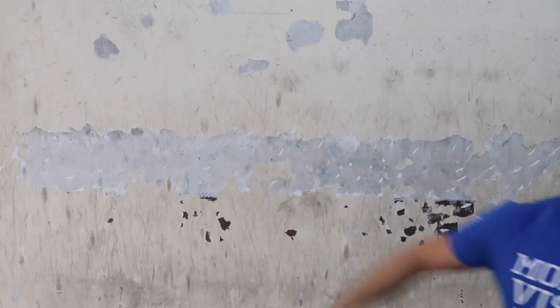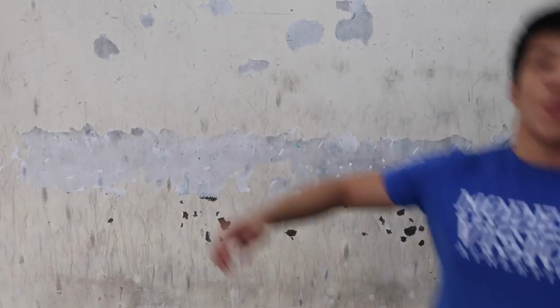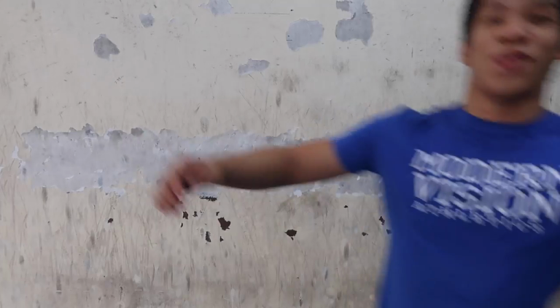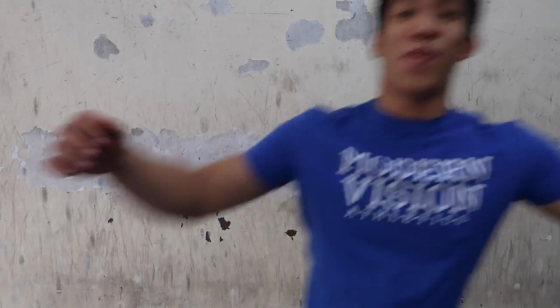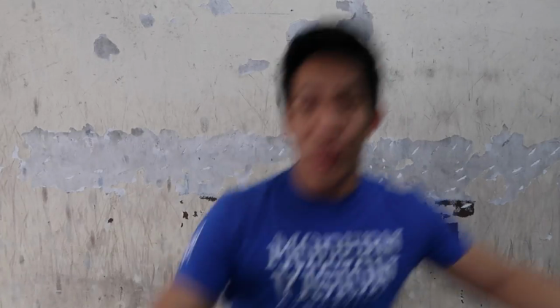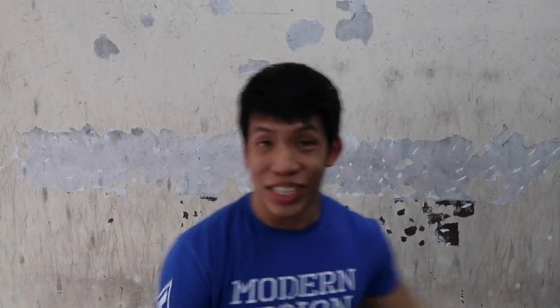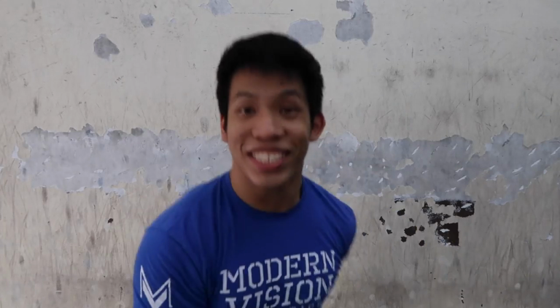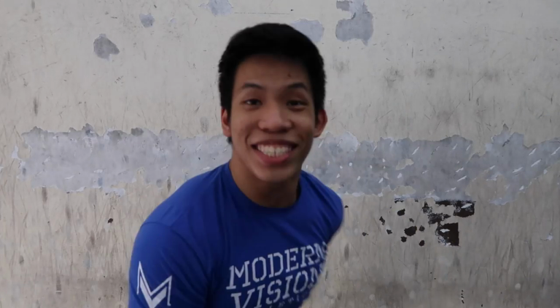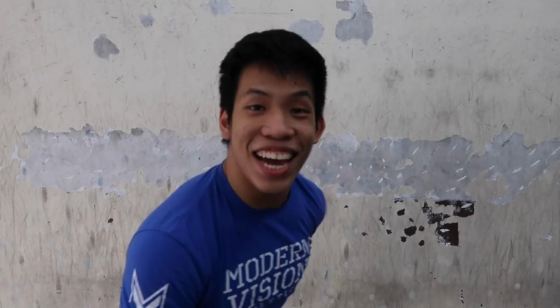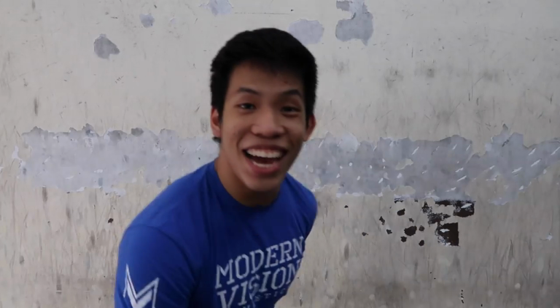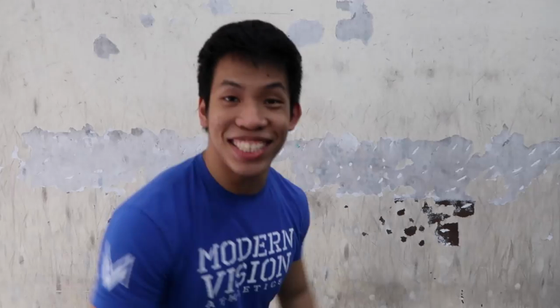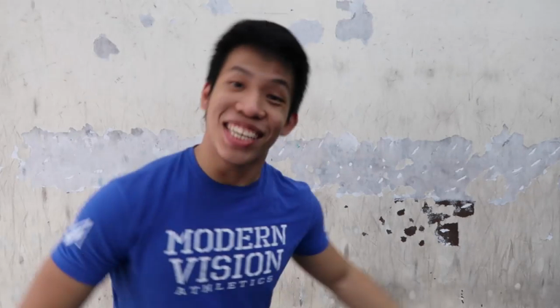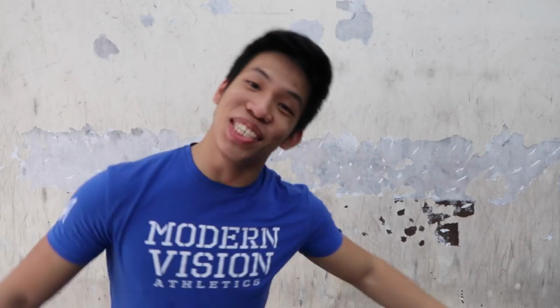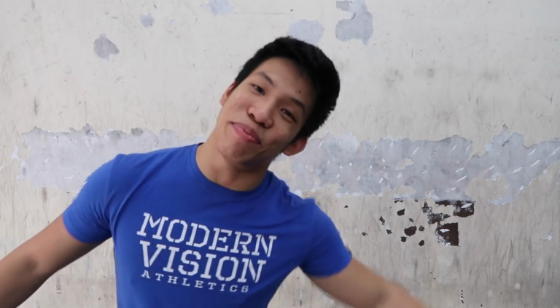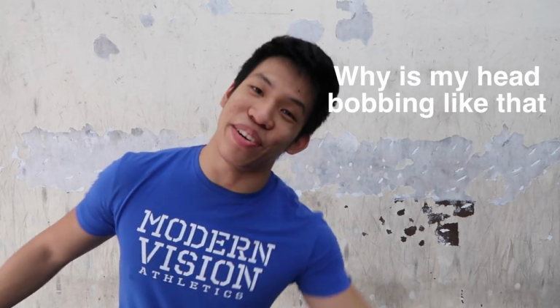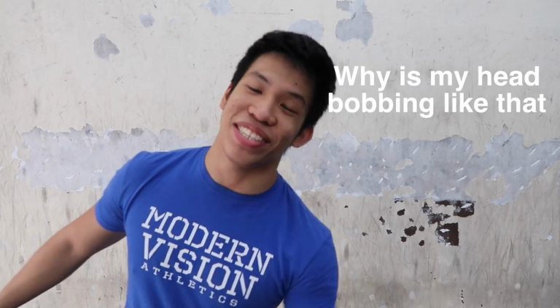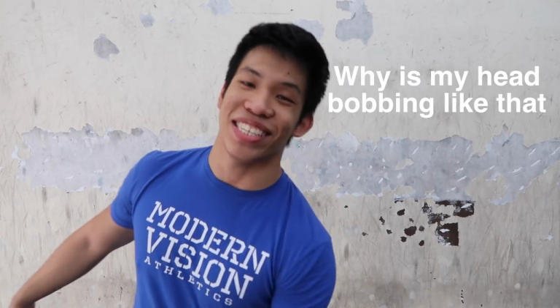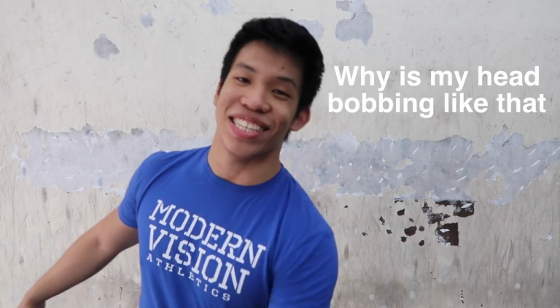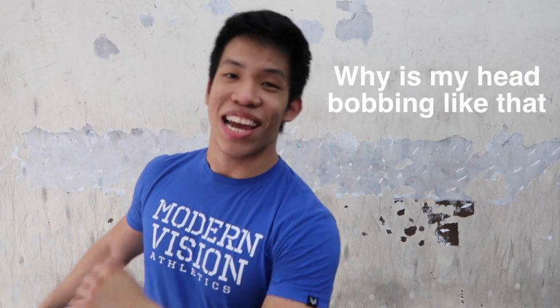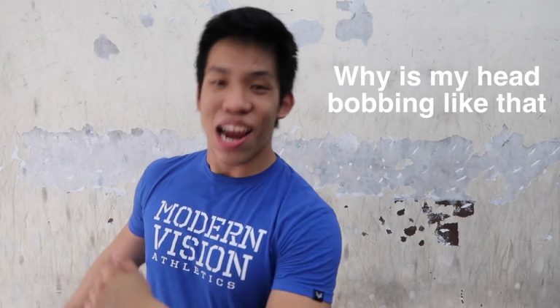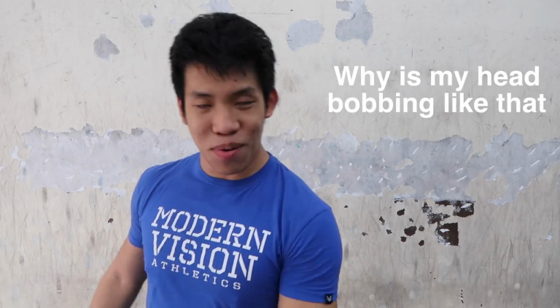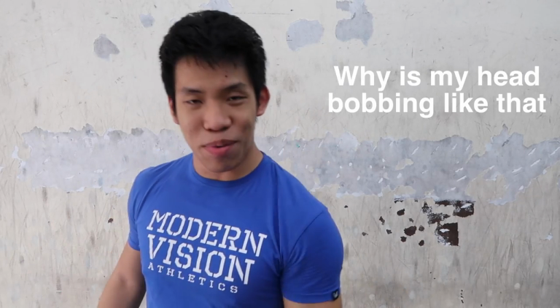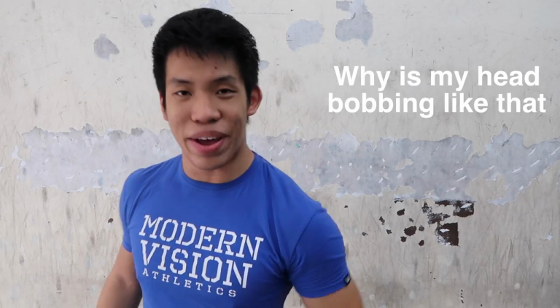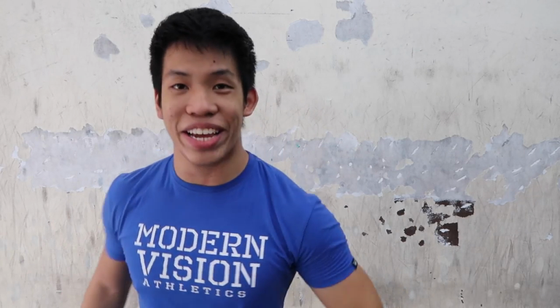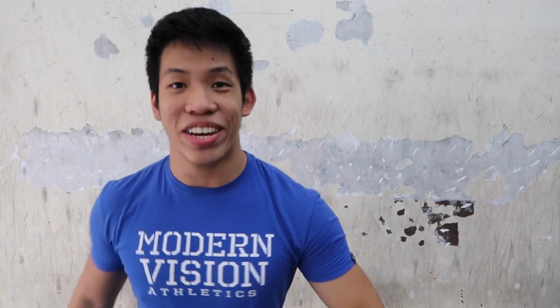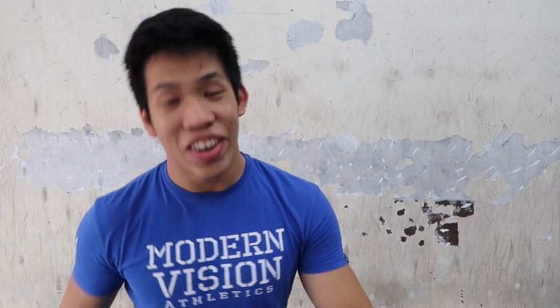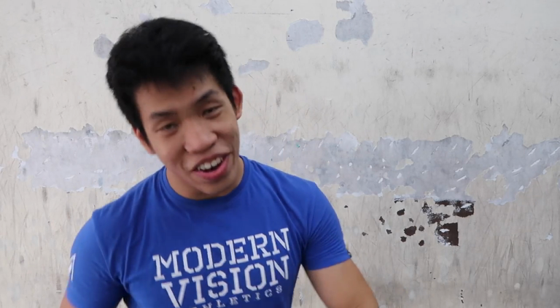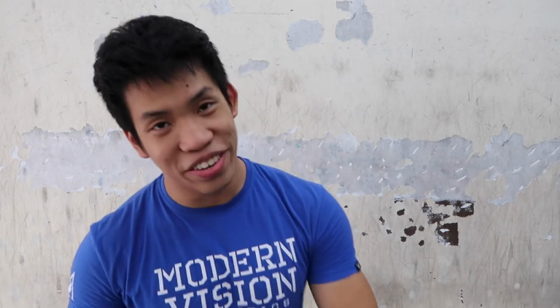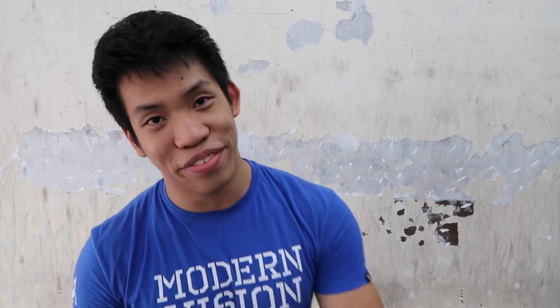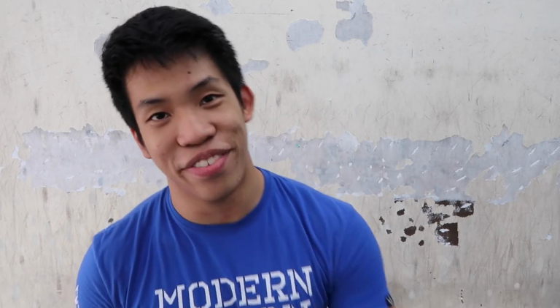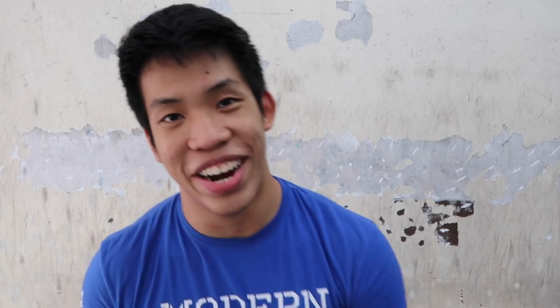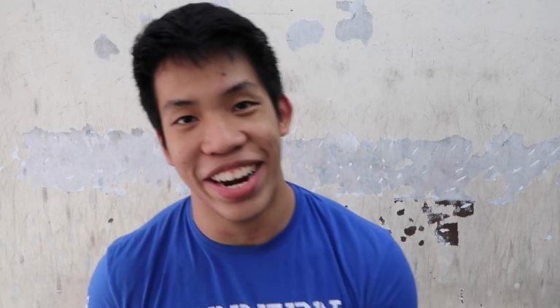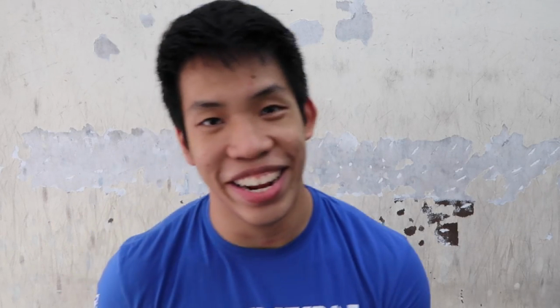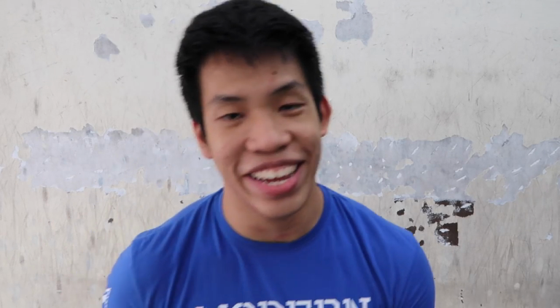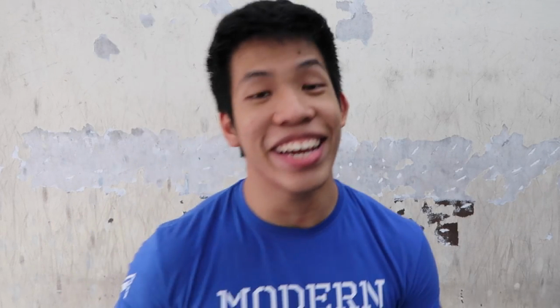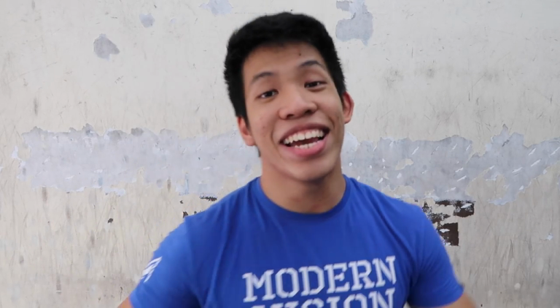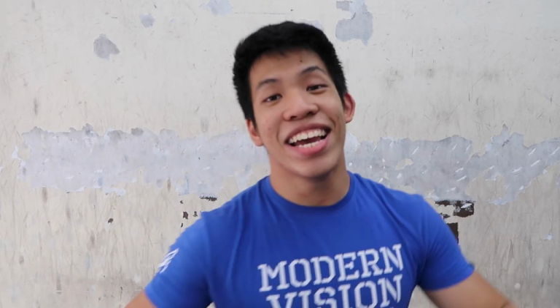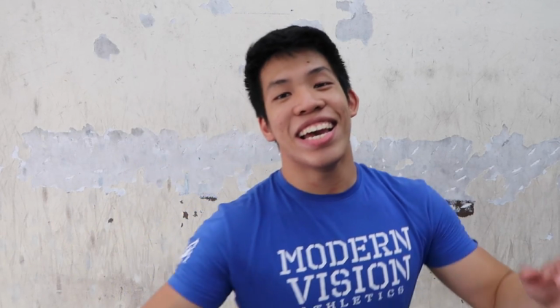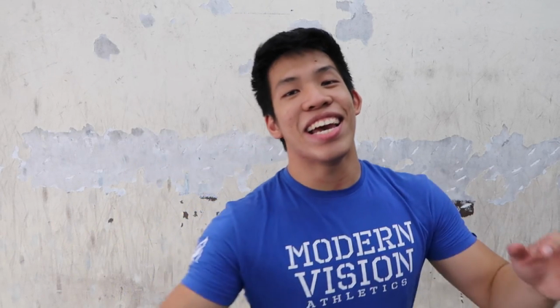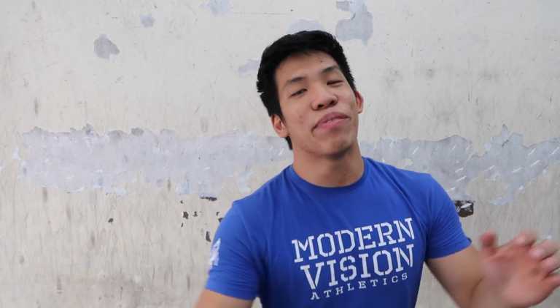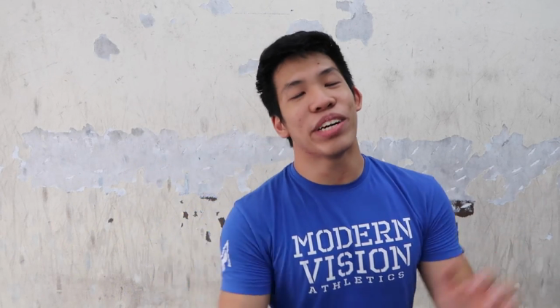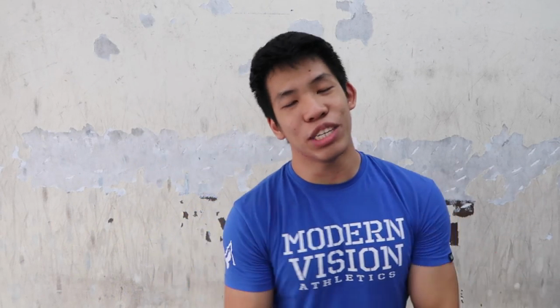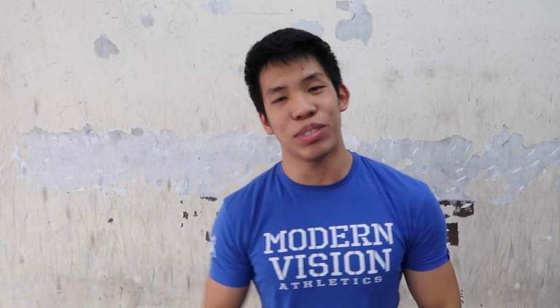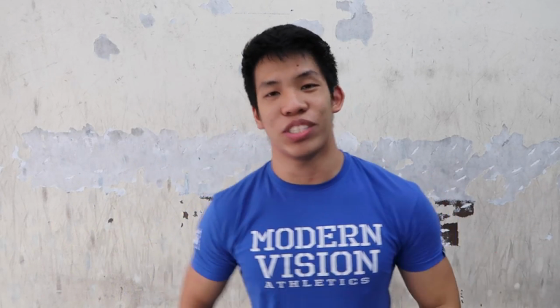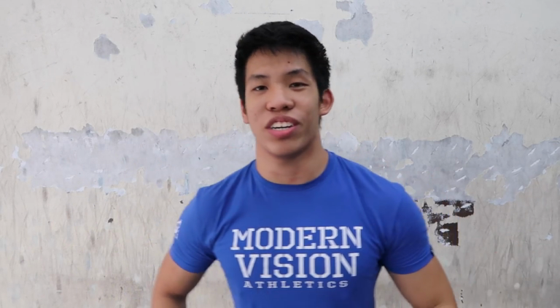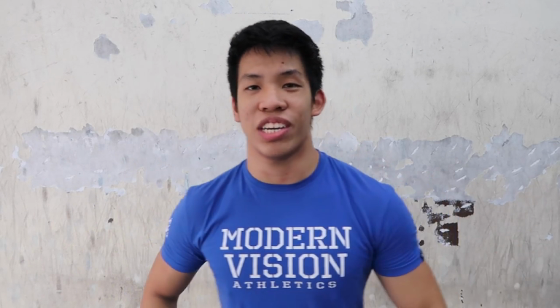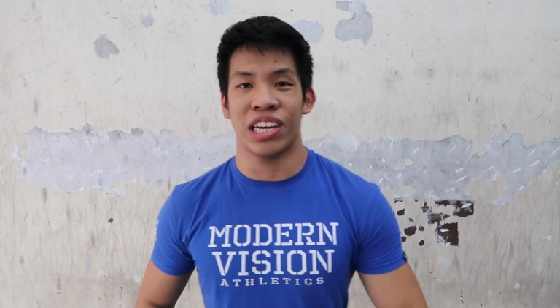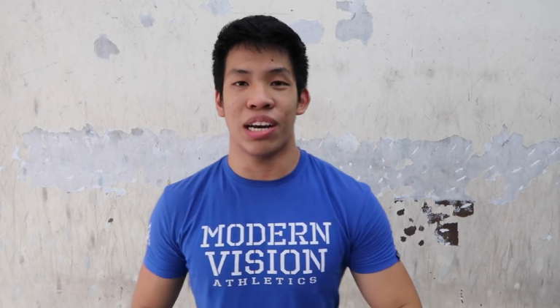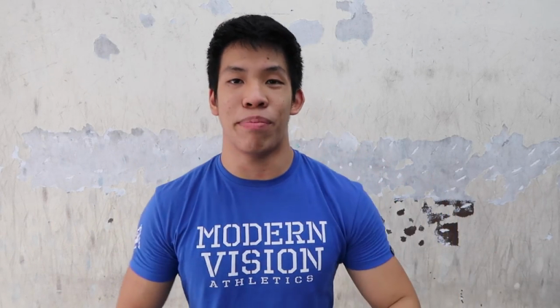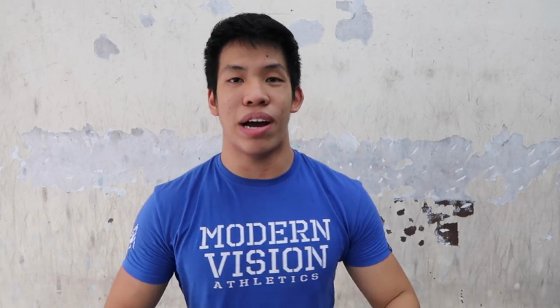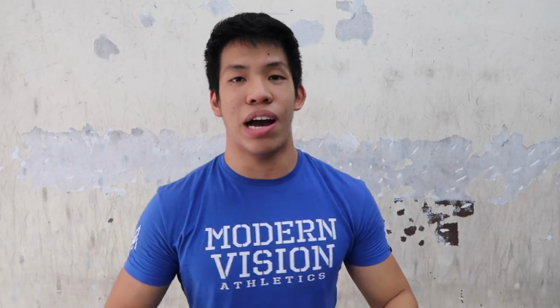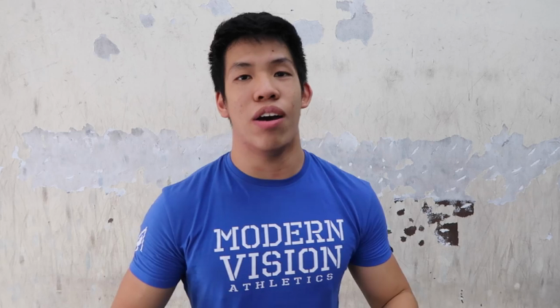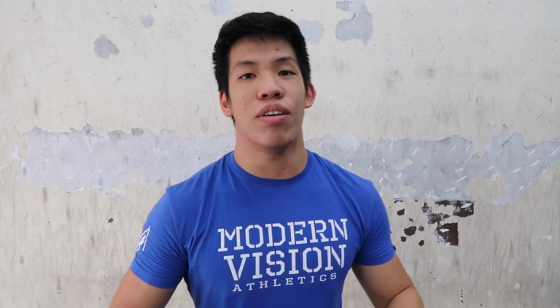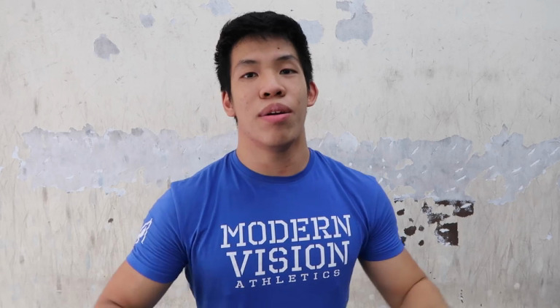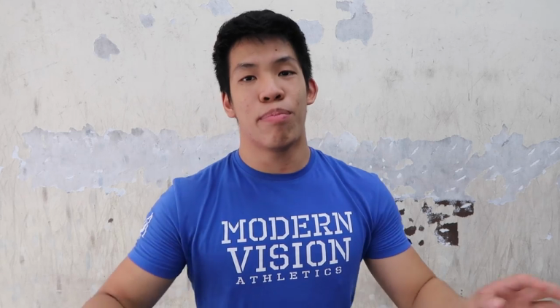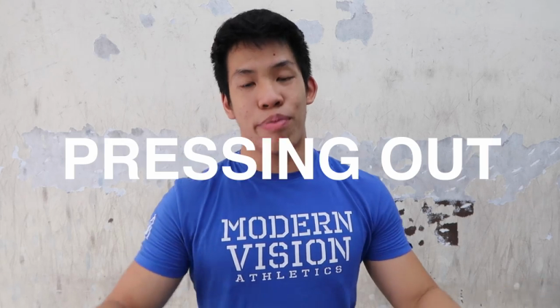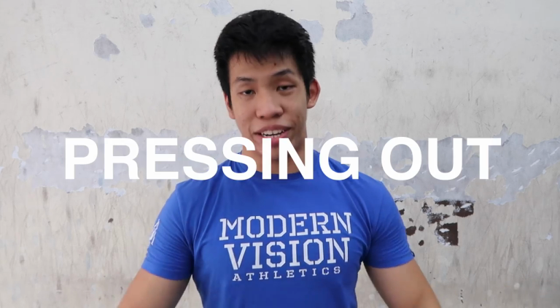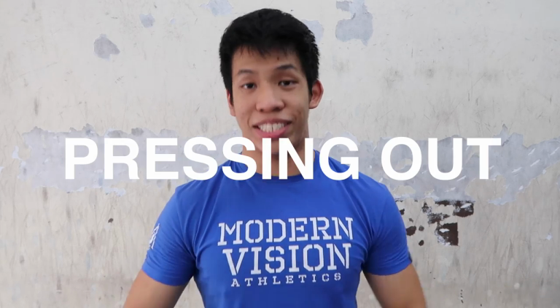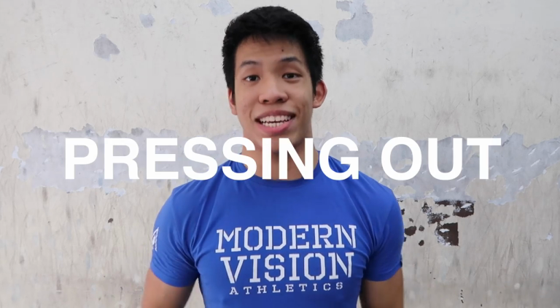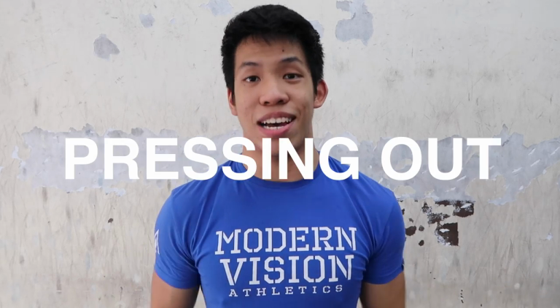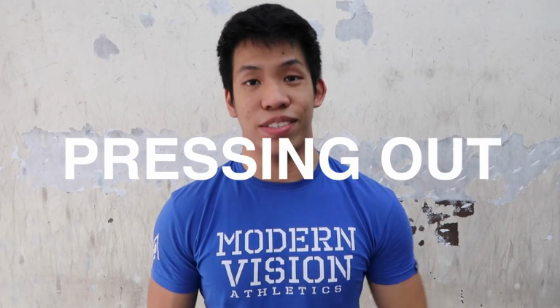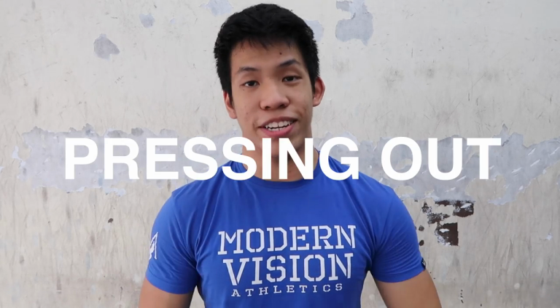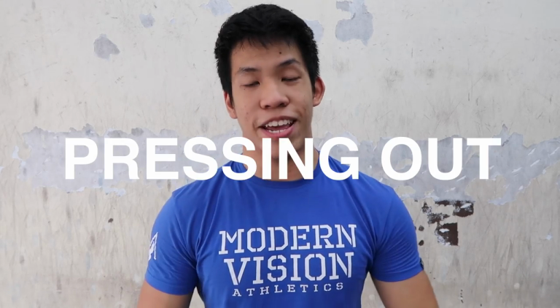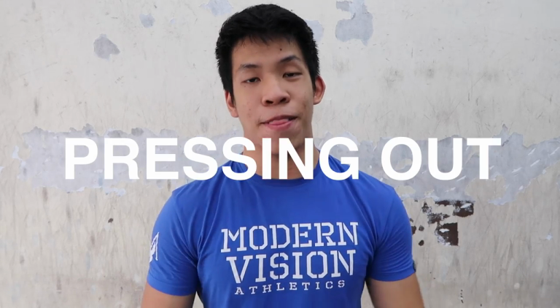What's good guys, it's Brandon Lee and we're back on a Friday and we're going to be talking about pressing out today.